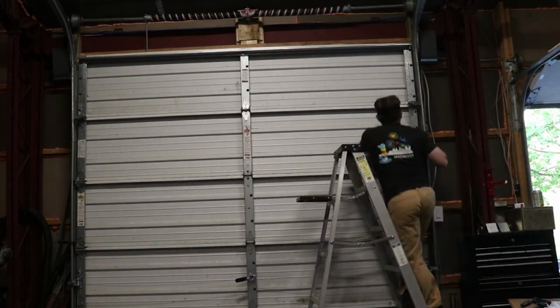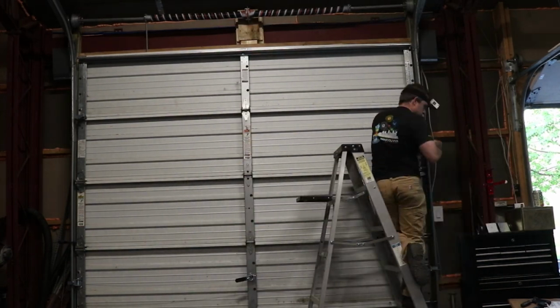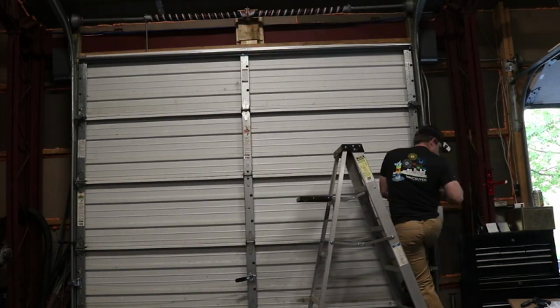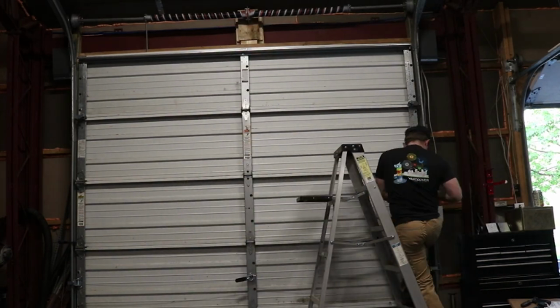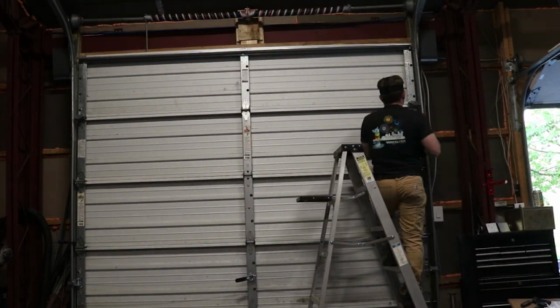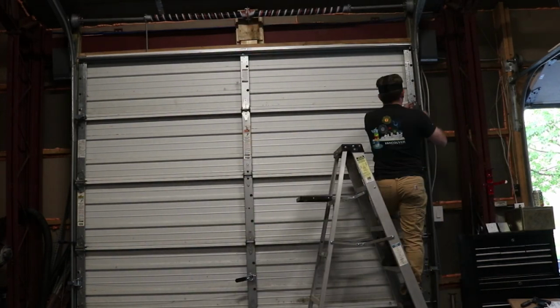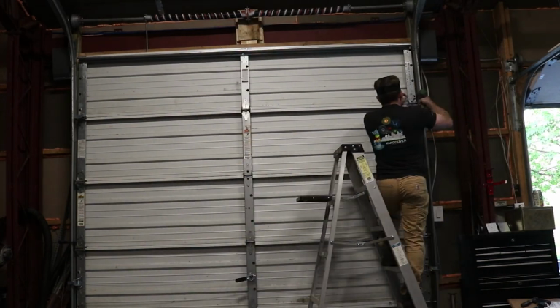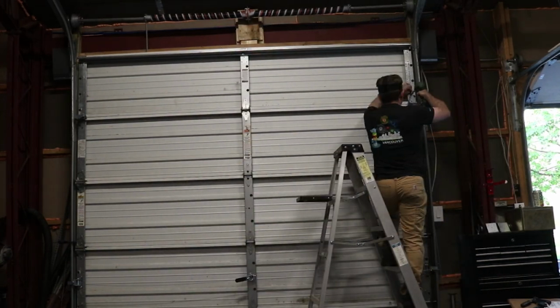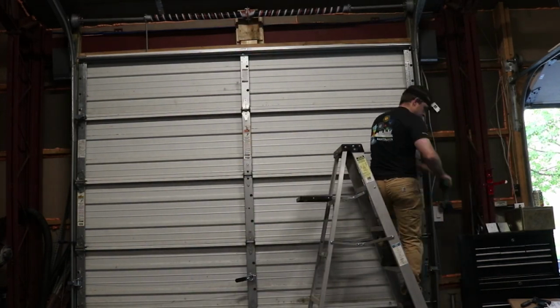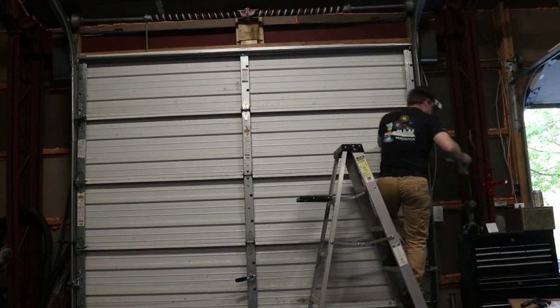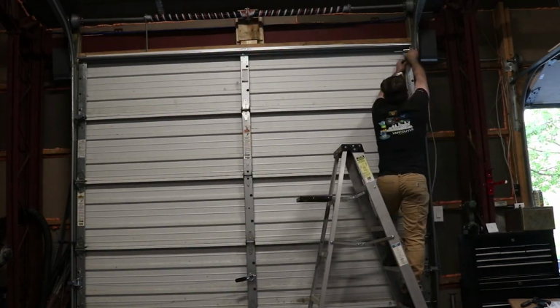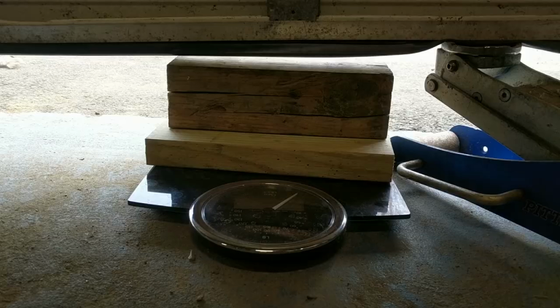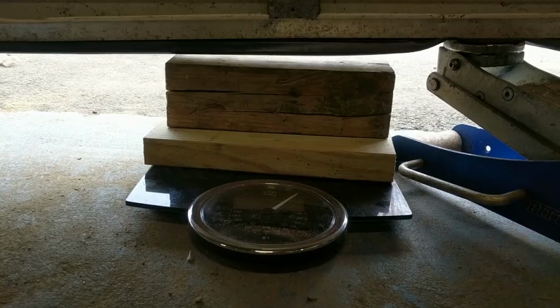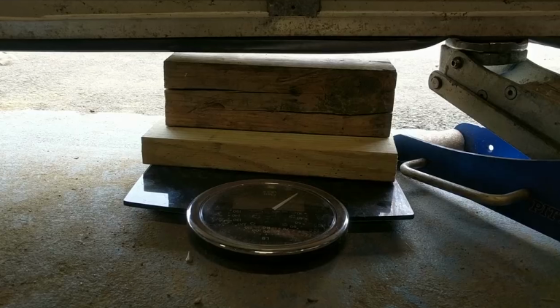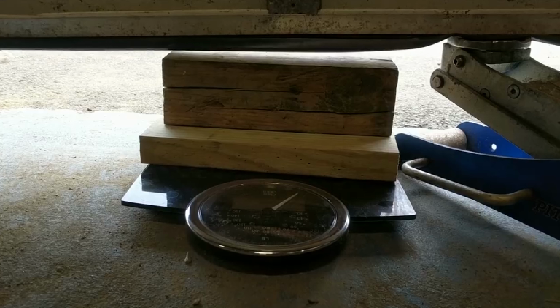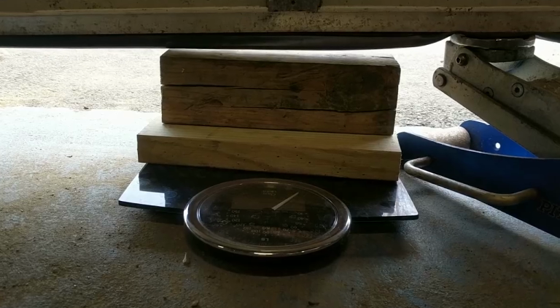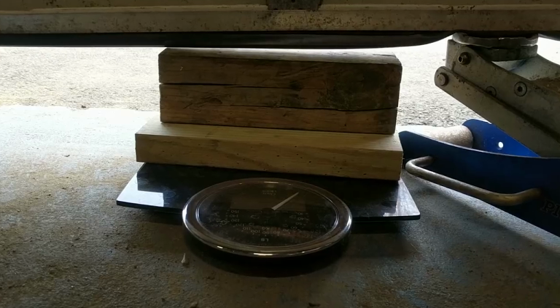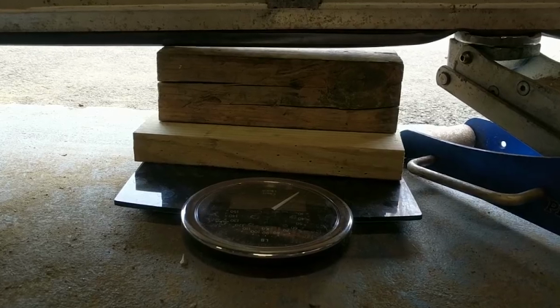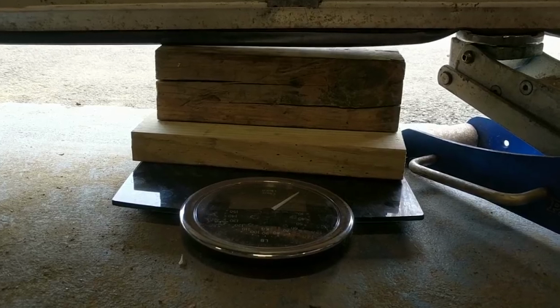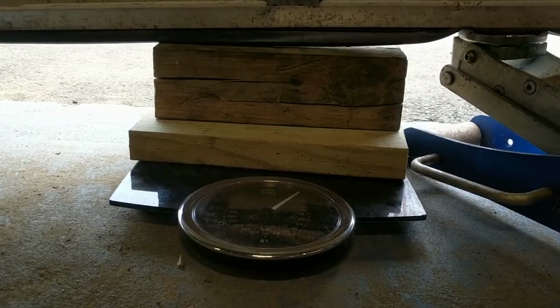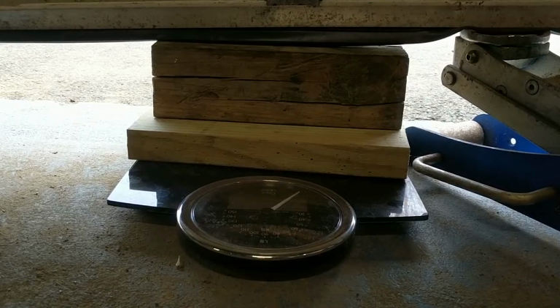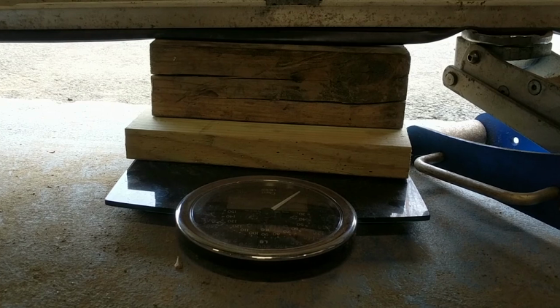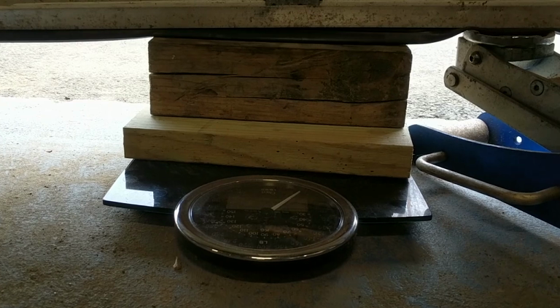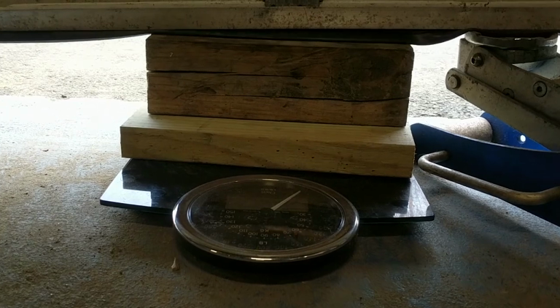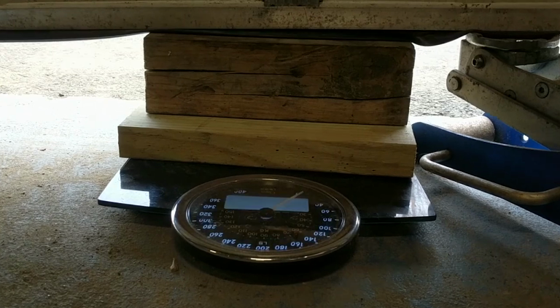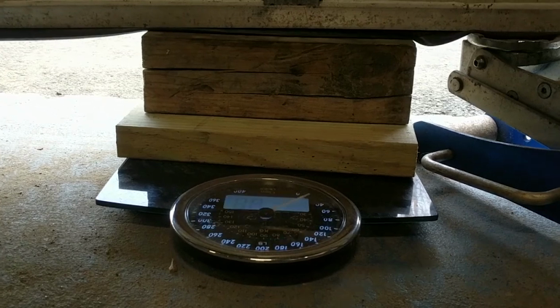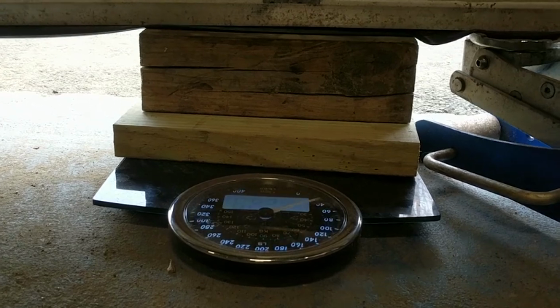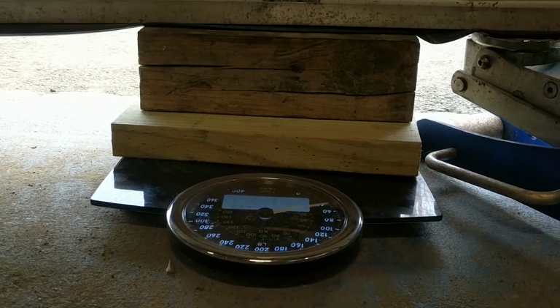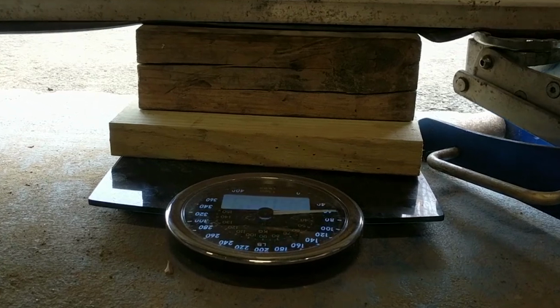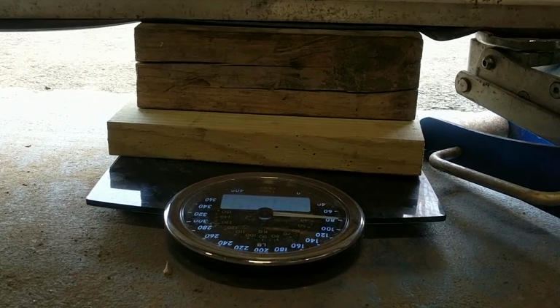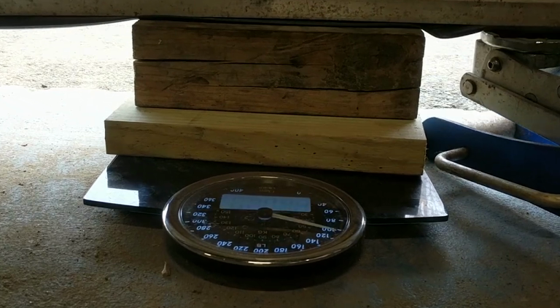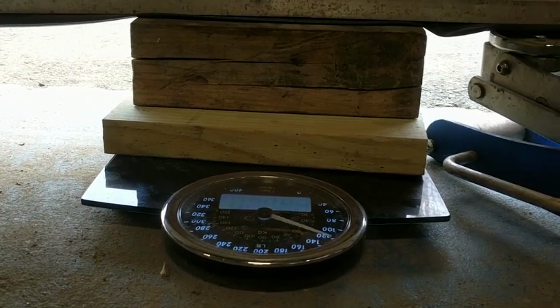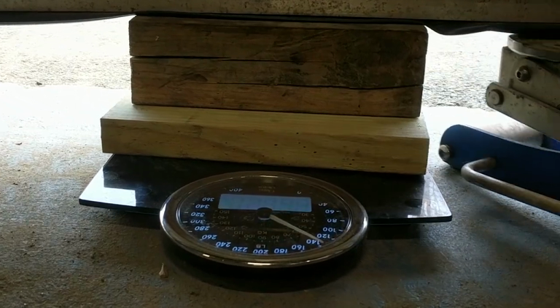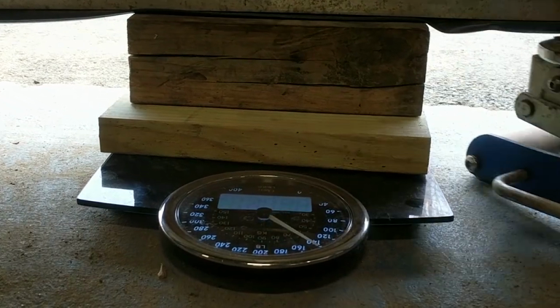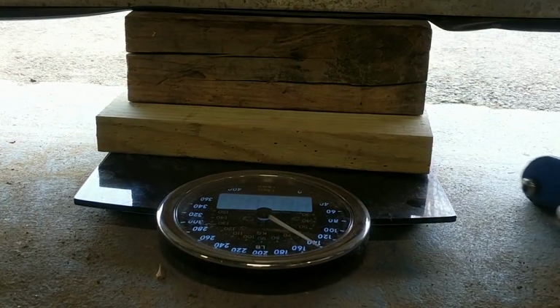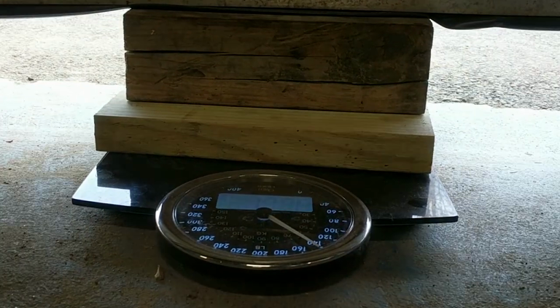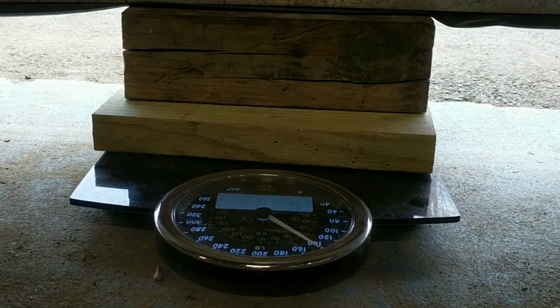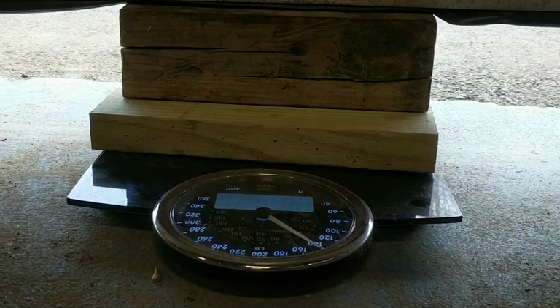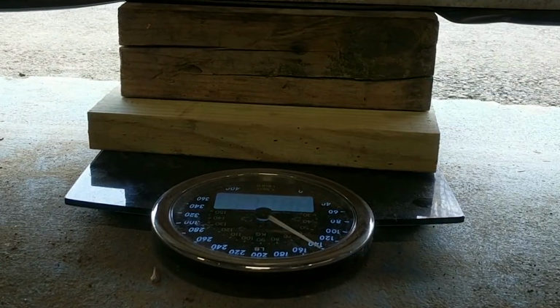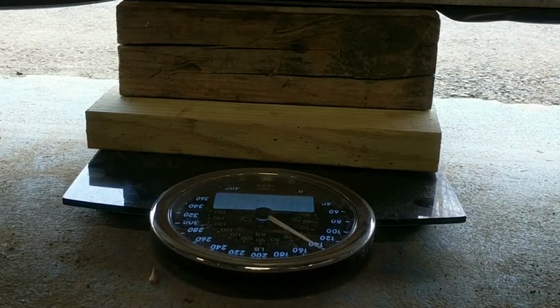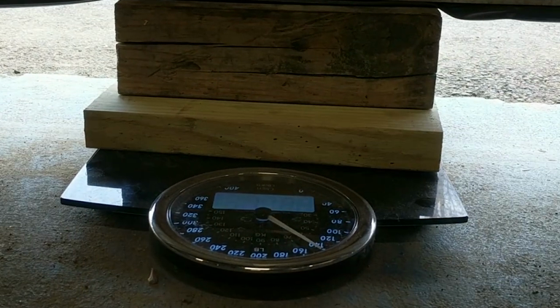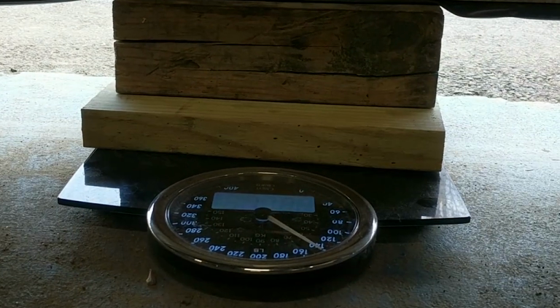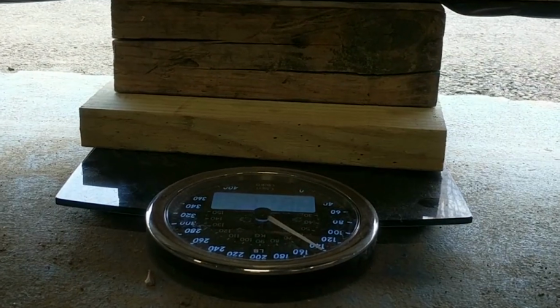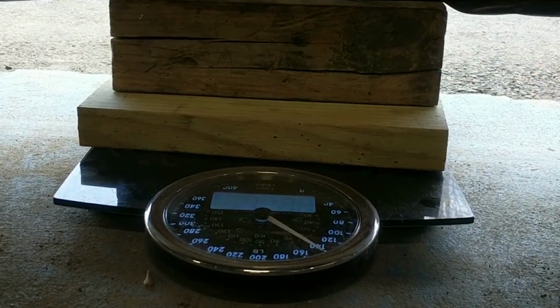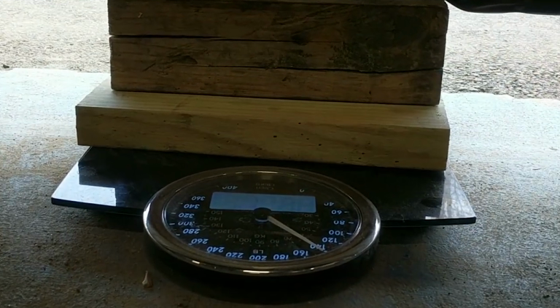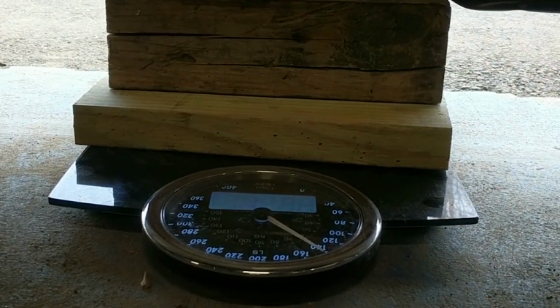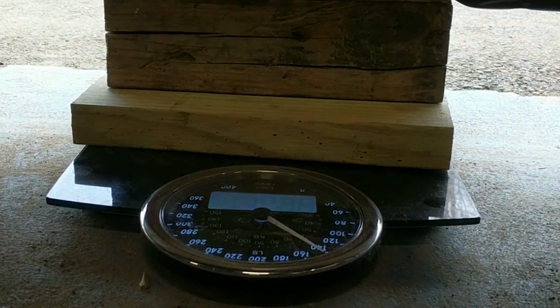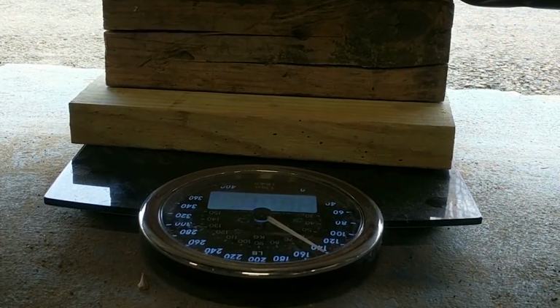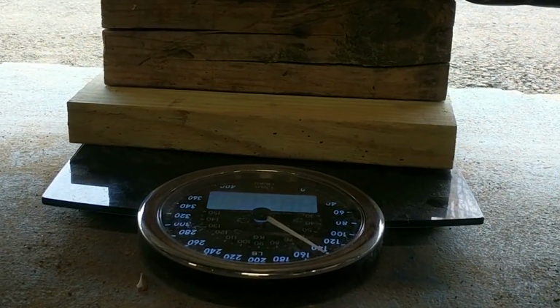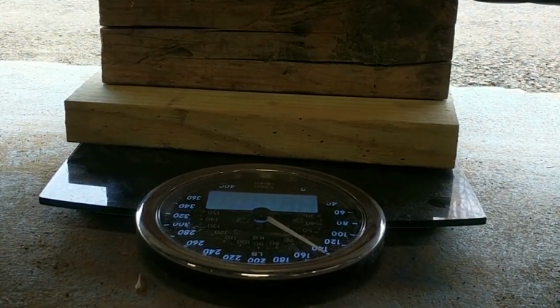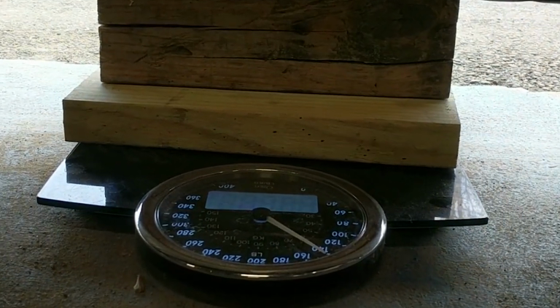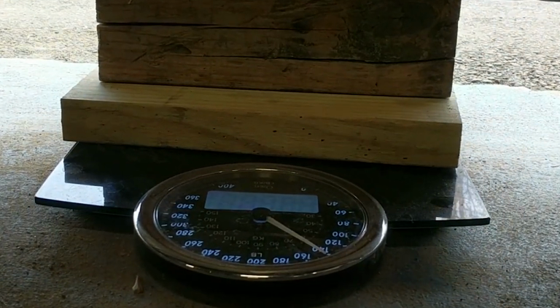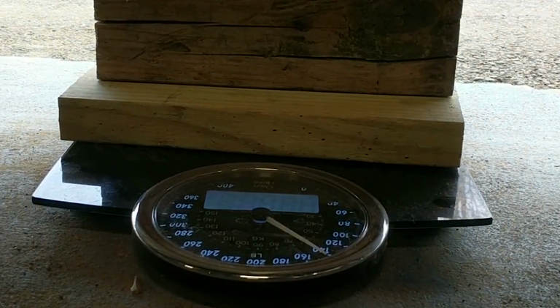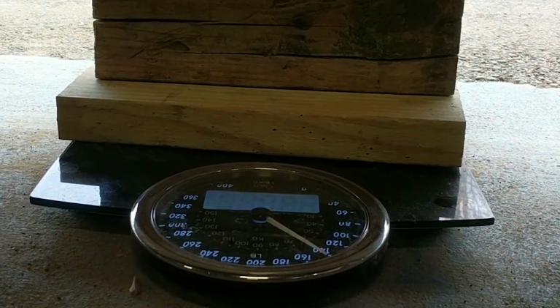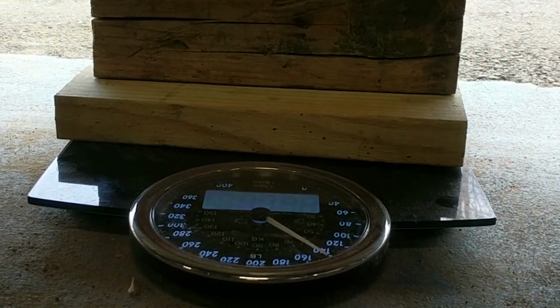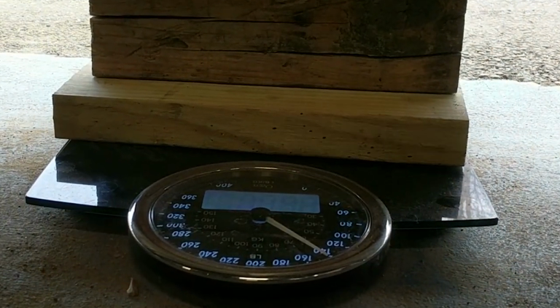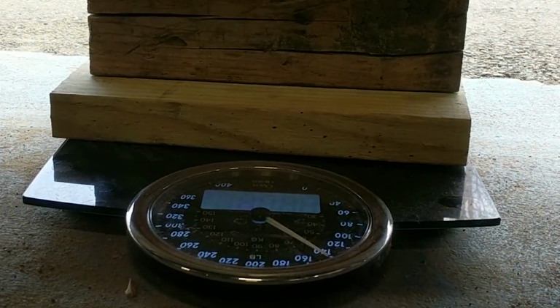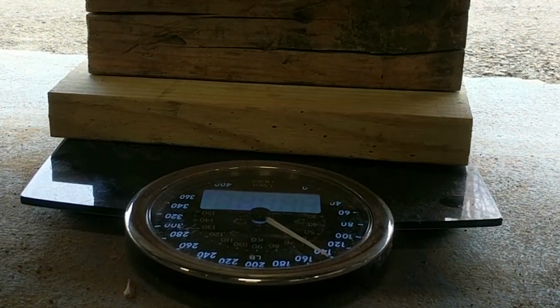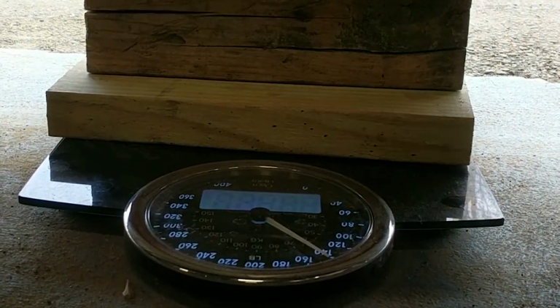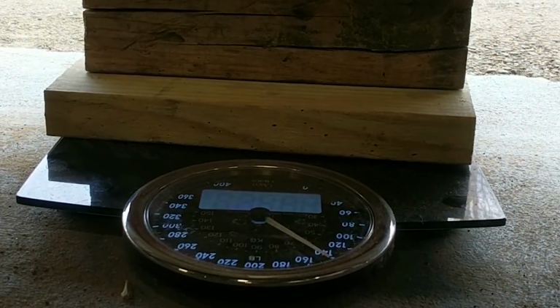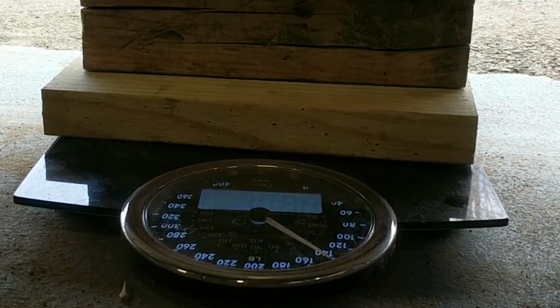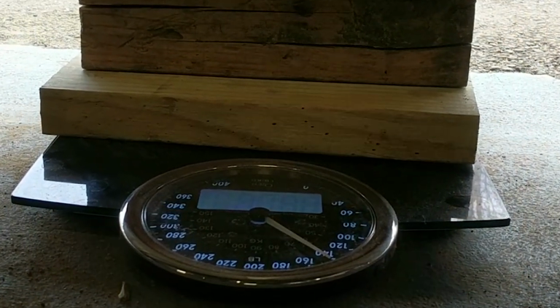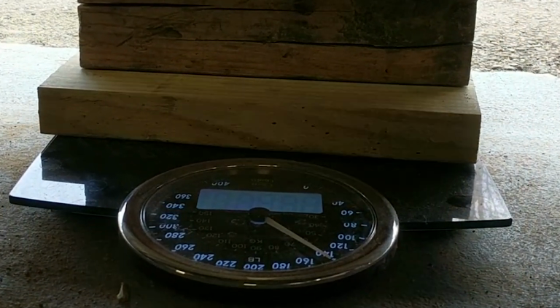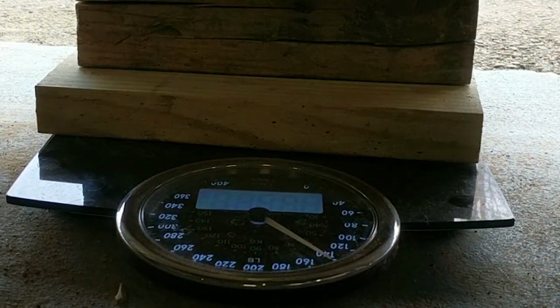After the door's assembled, it's time to weigh it. You need to know the exact weight so that you can get the right size springs for your door.